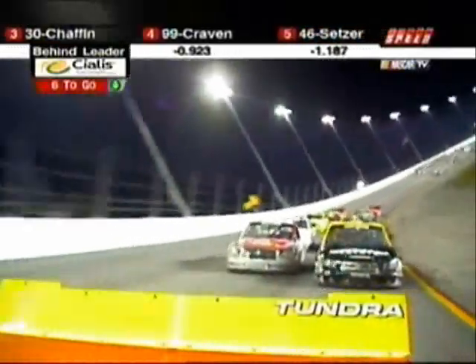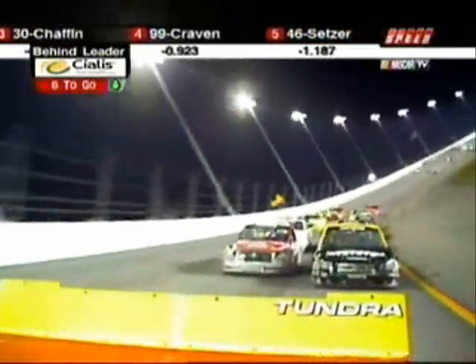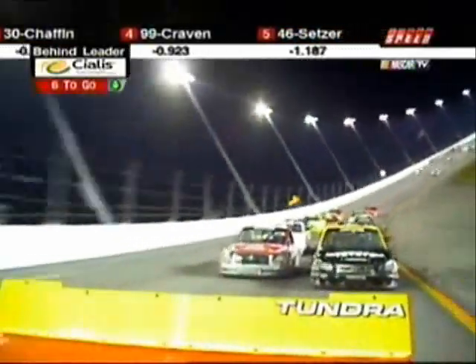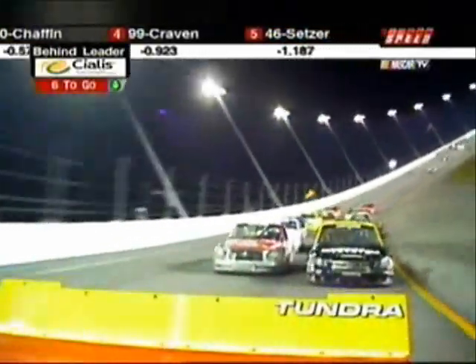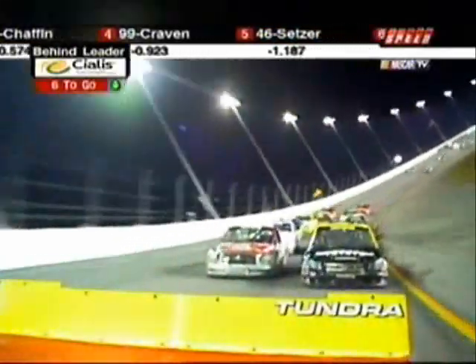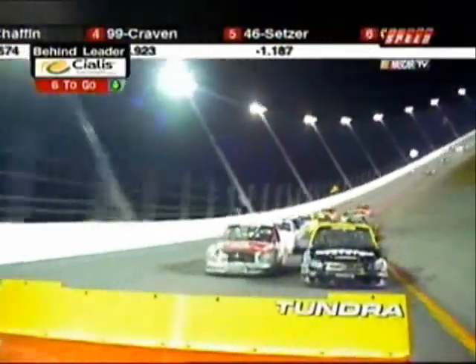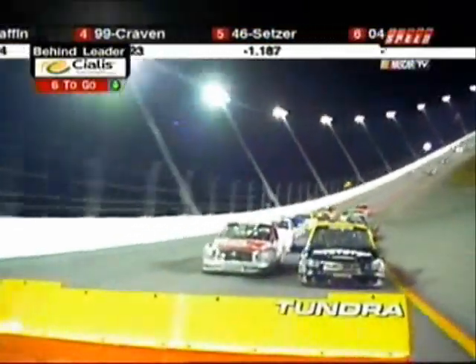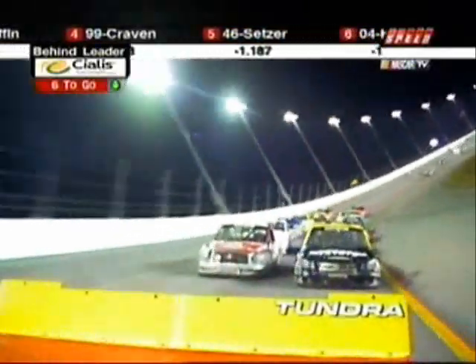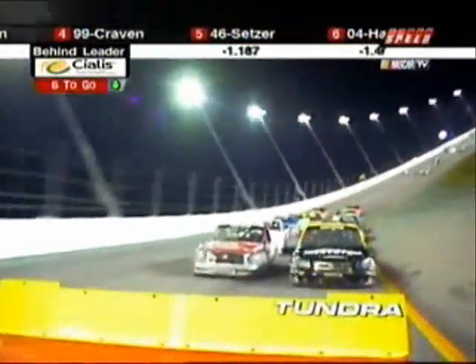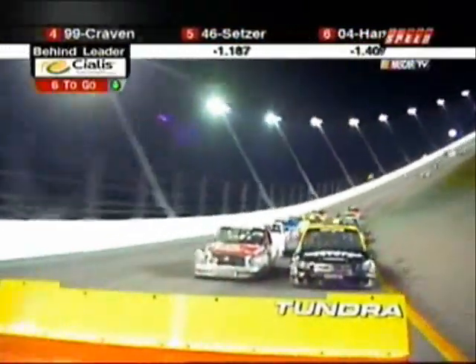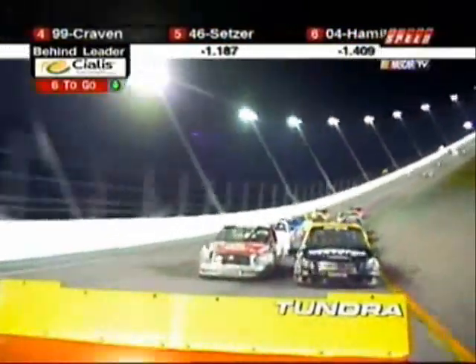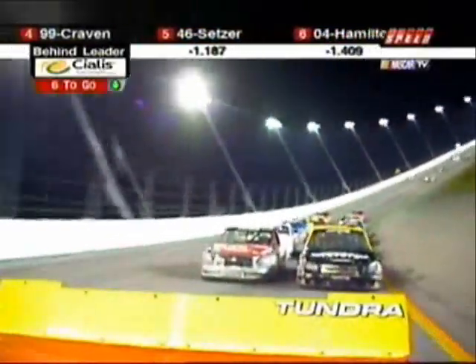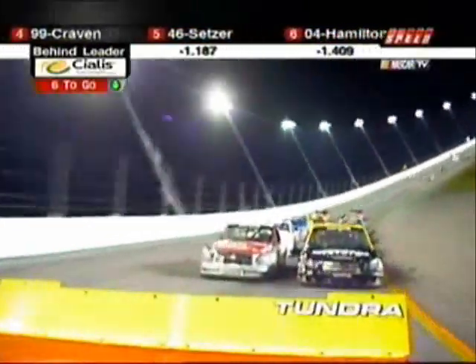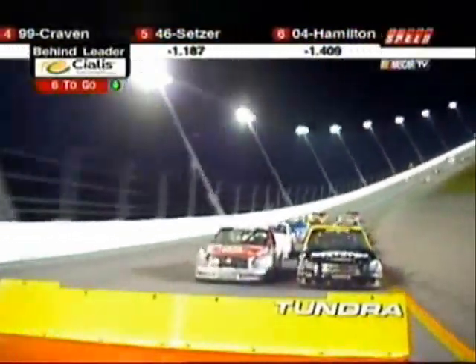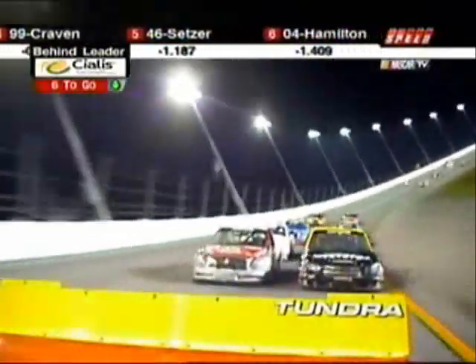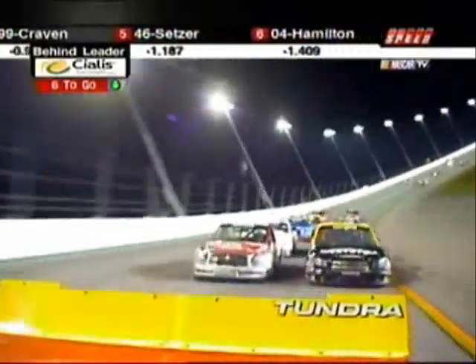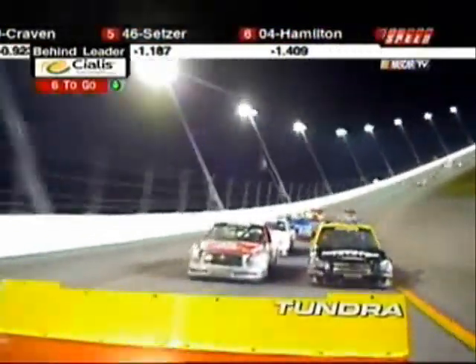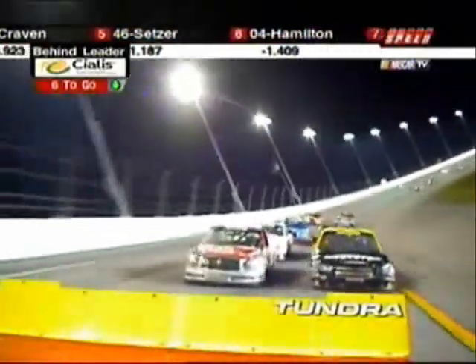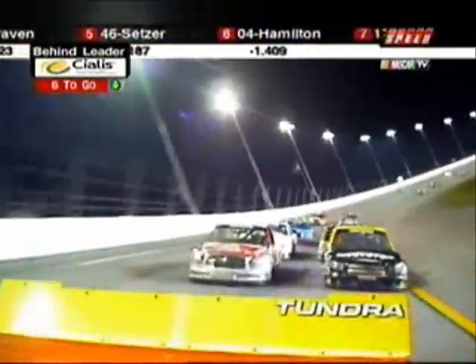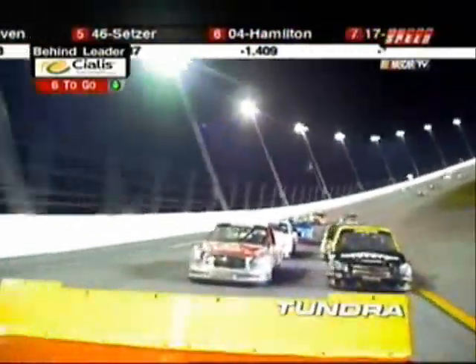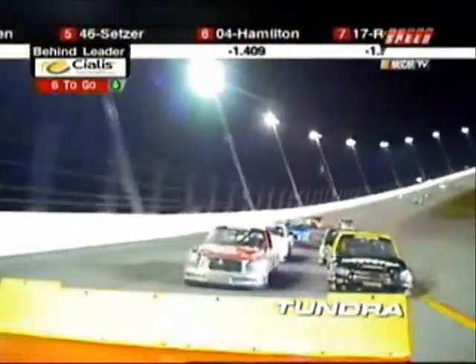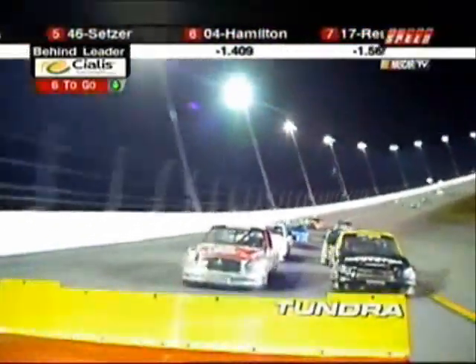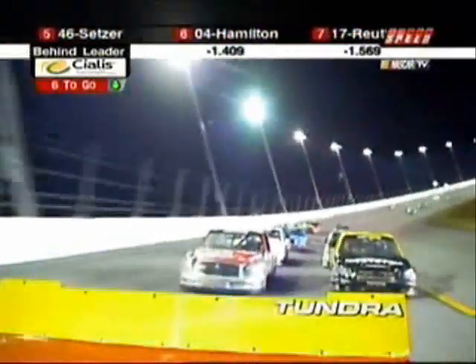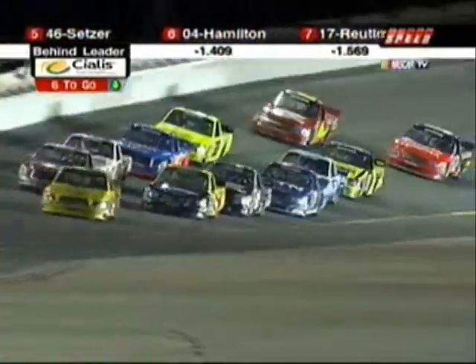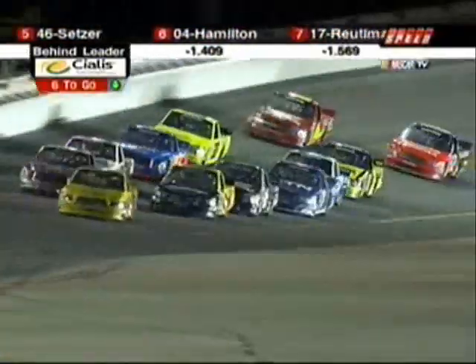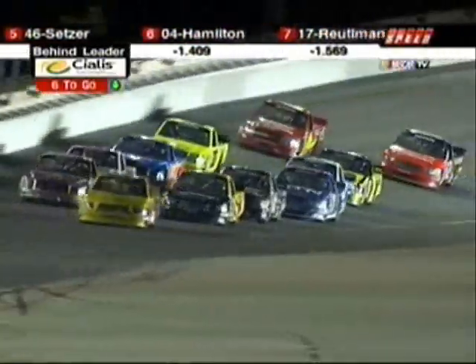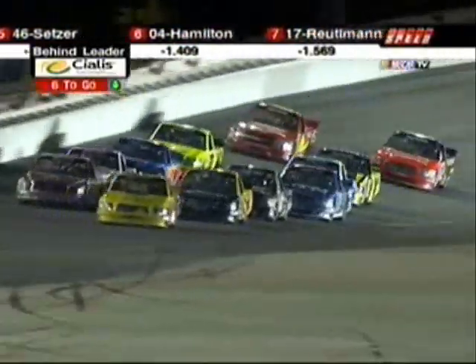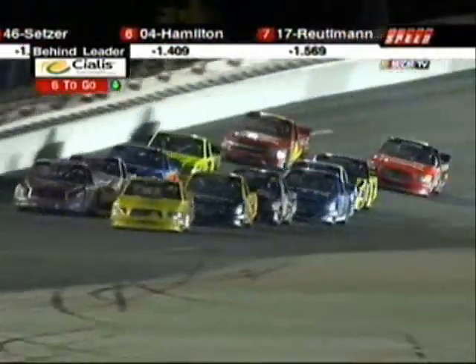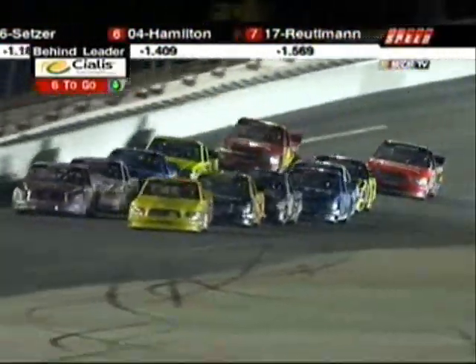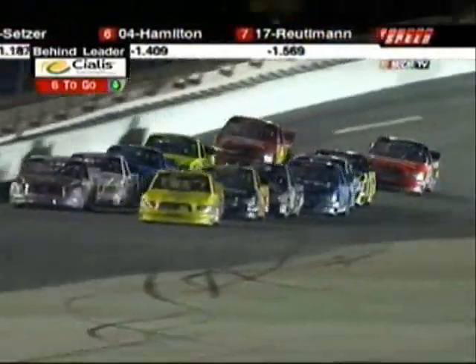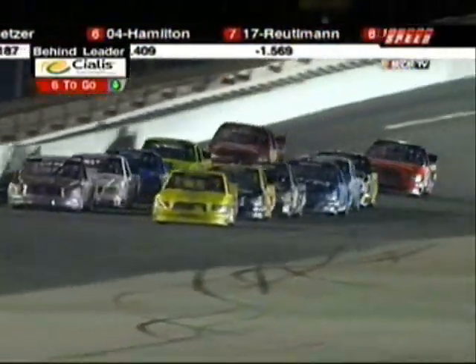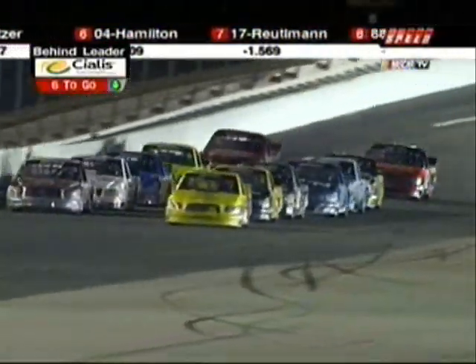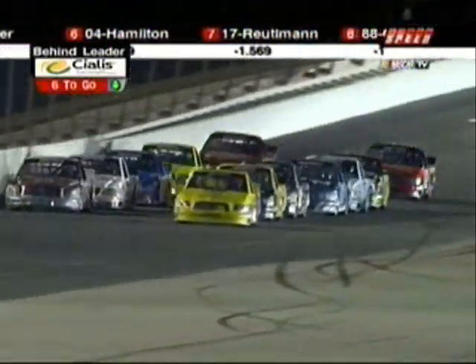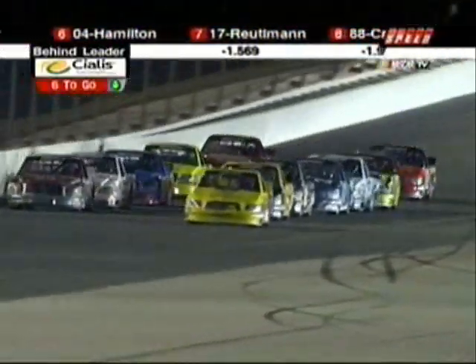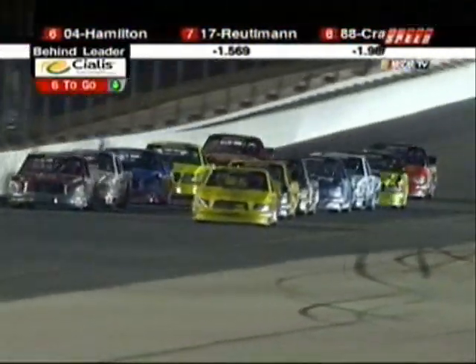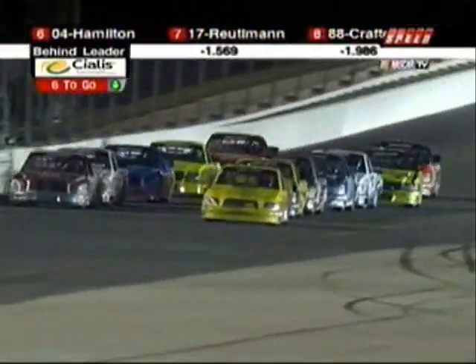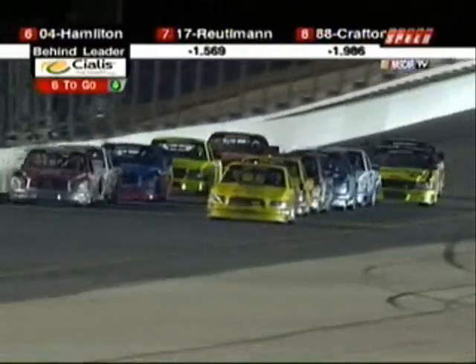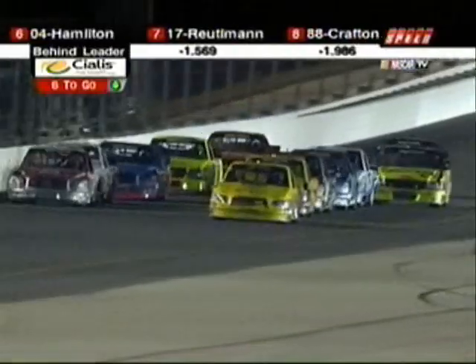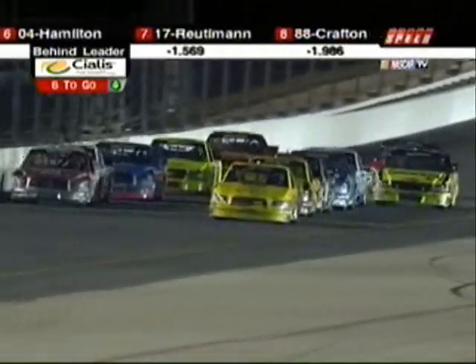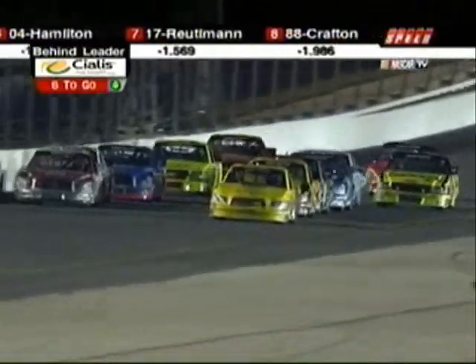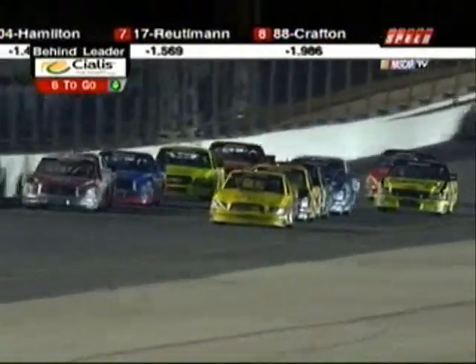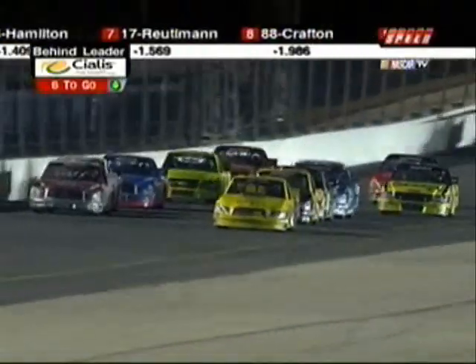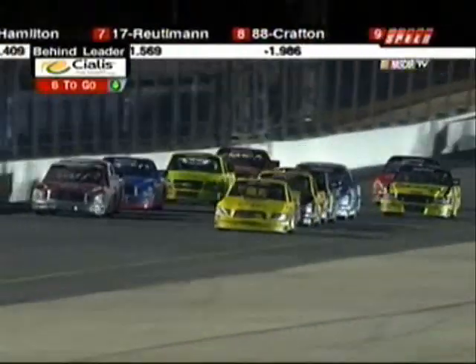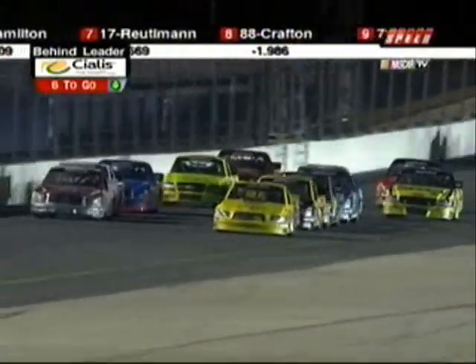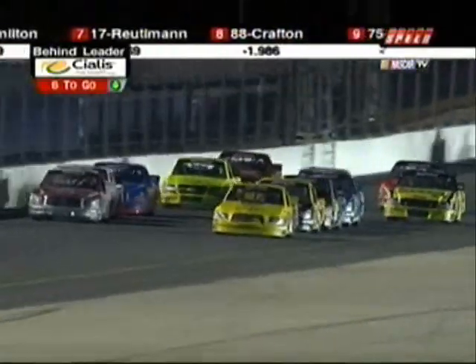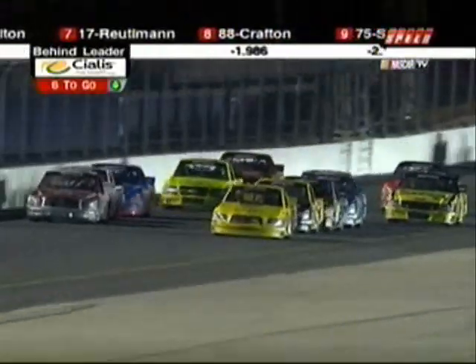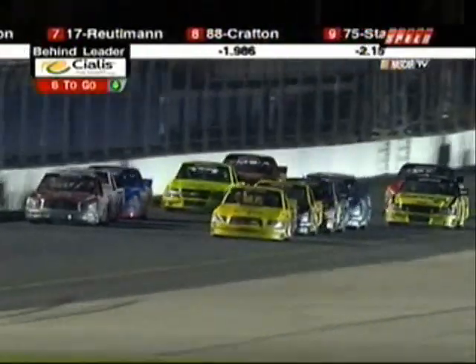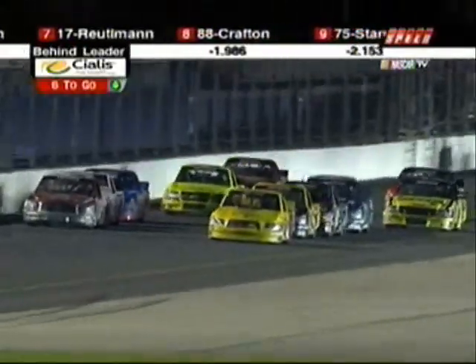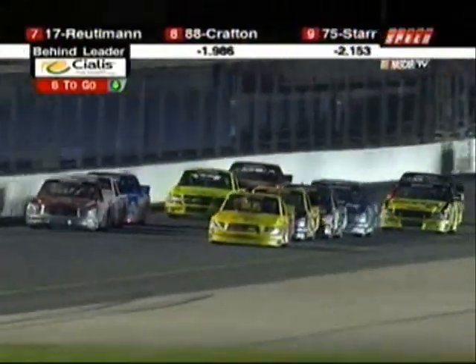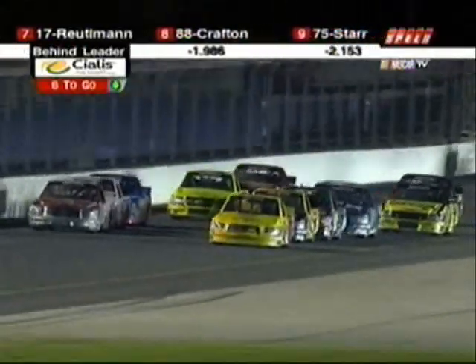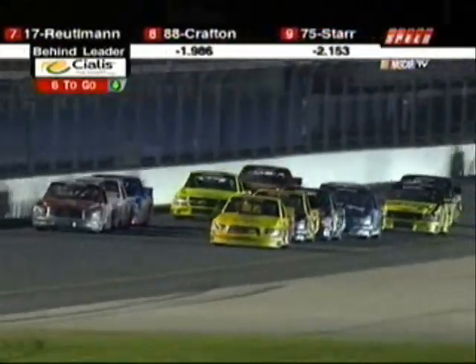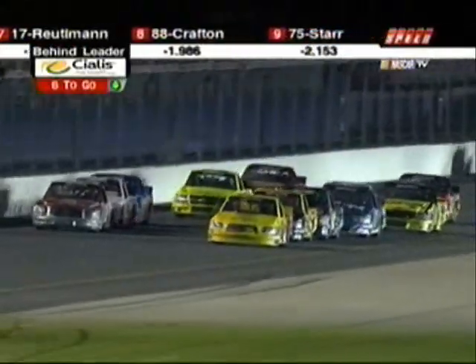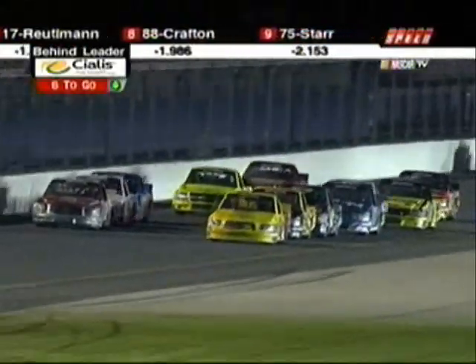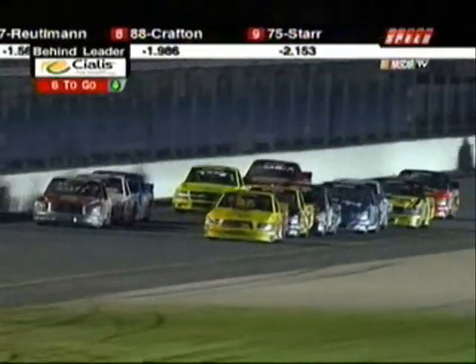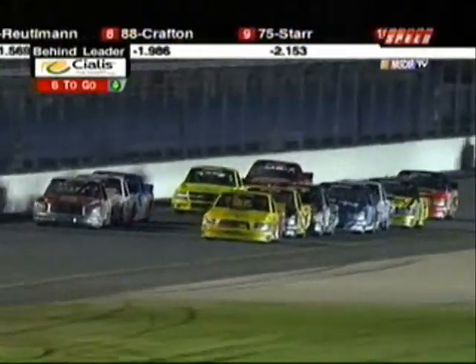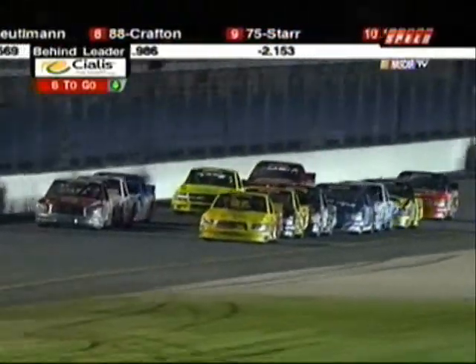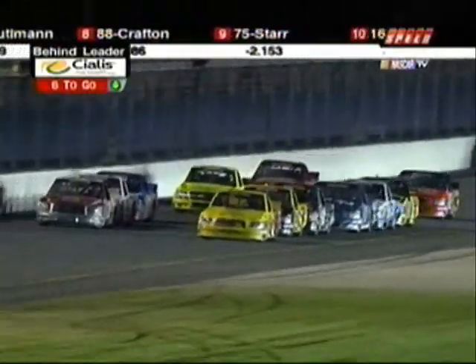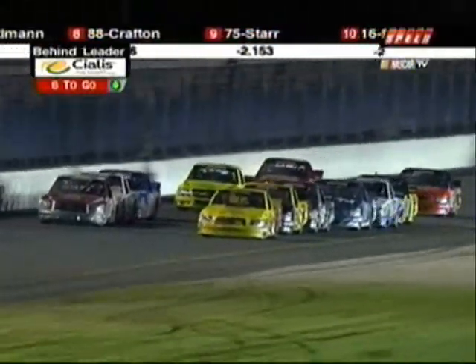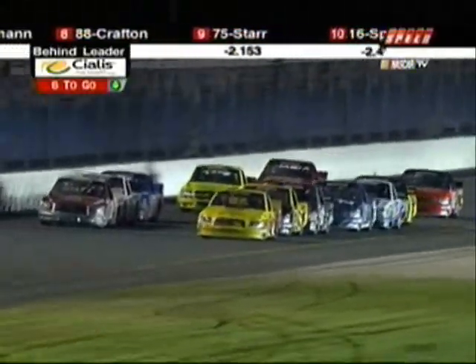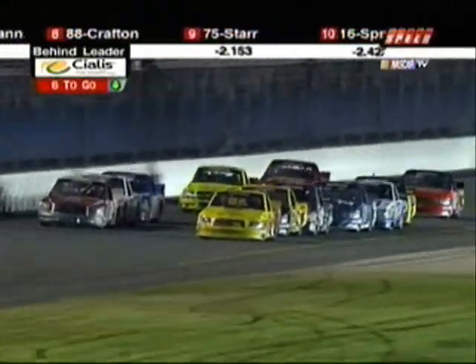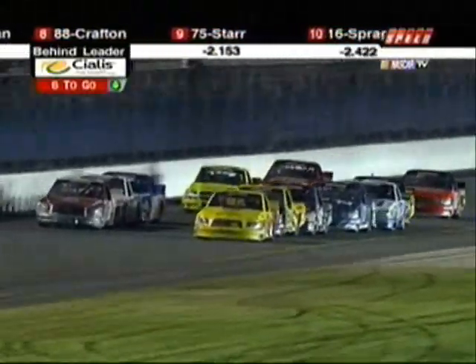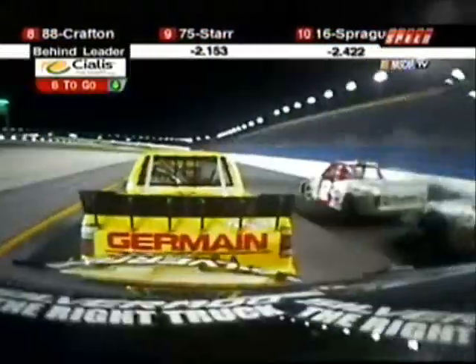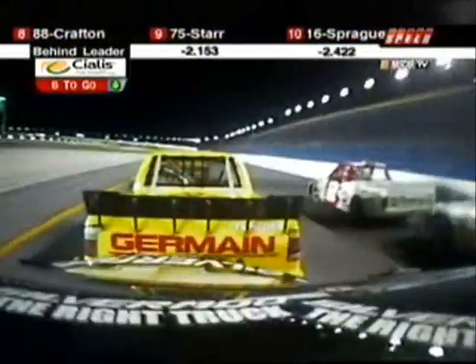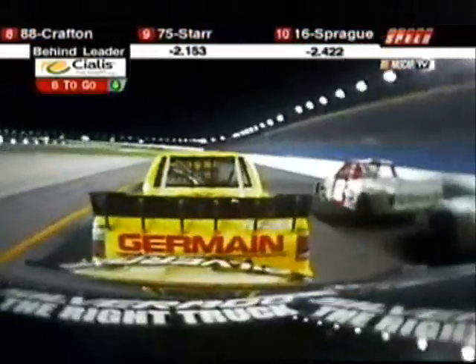Bobby Hamilton has impressed us all with his strategy, stuck to his game plan, and now here he is getting ready to battle for the win at Daytona.